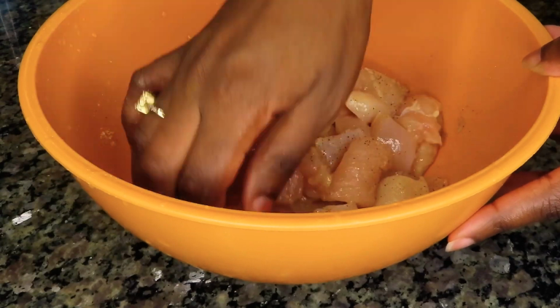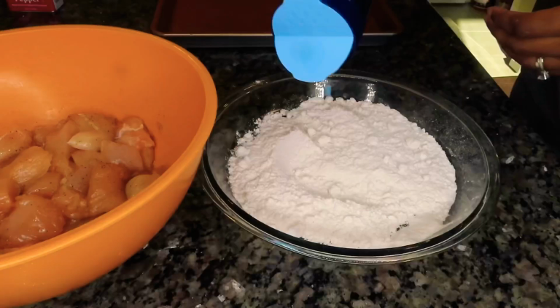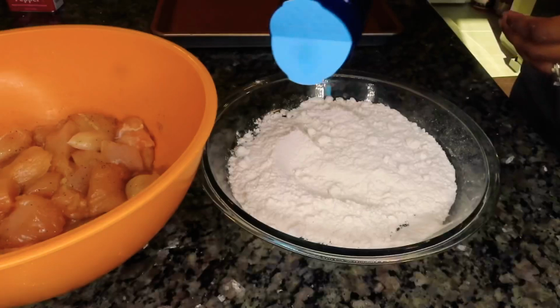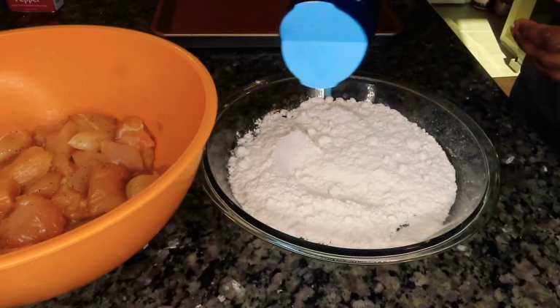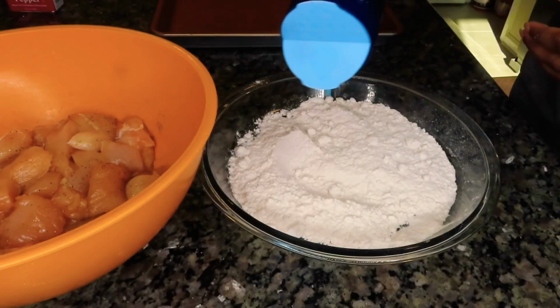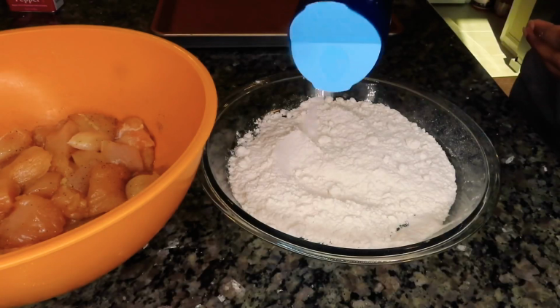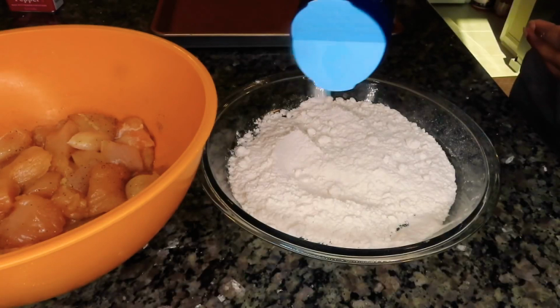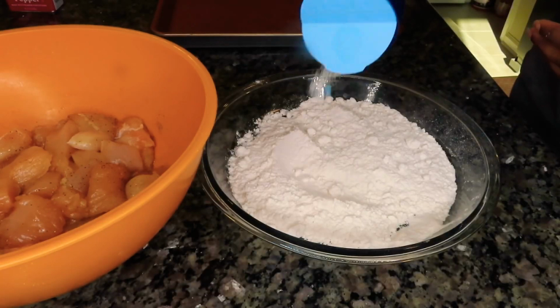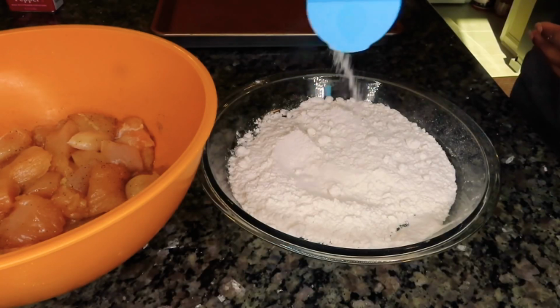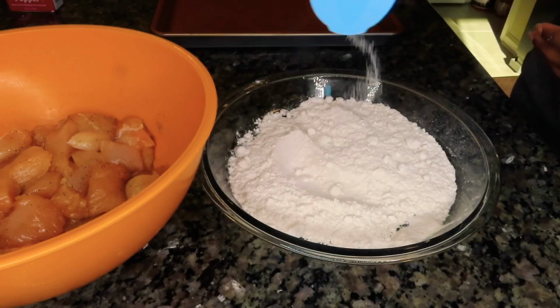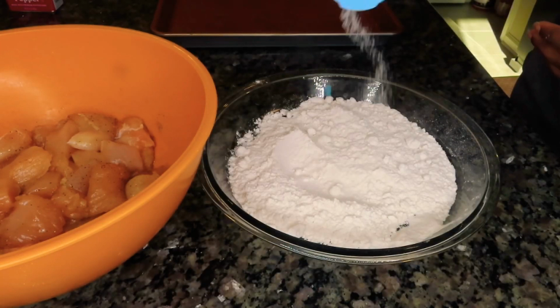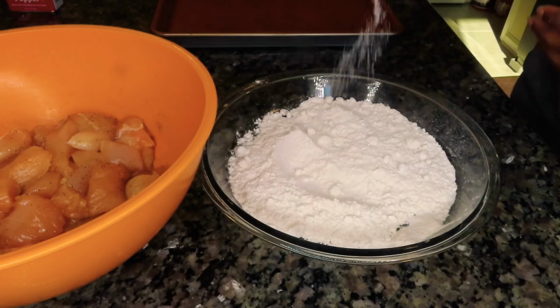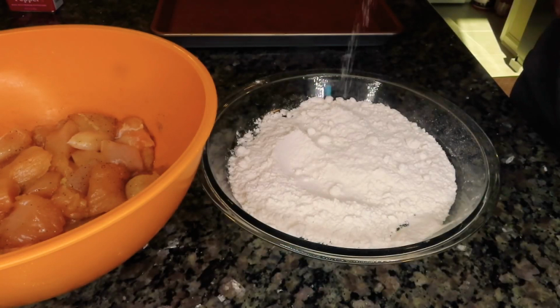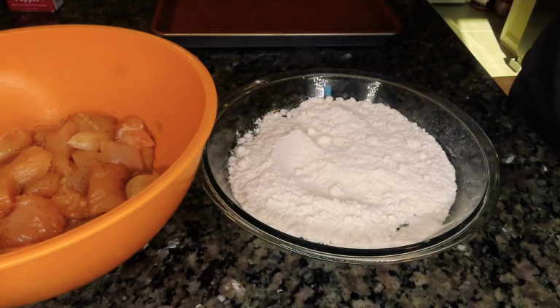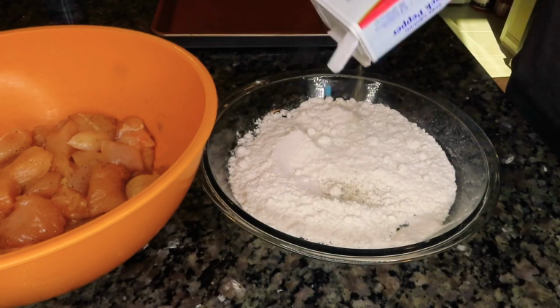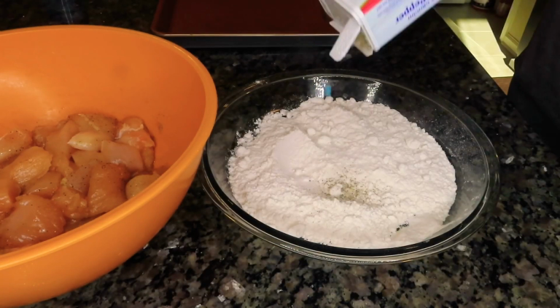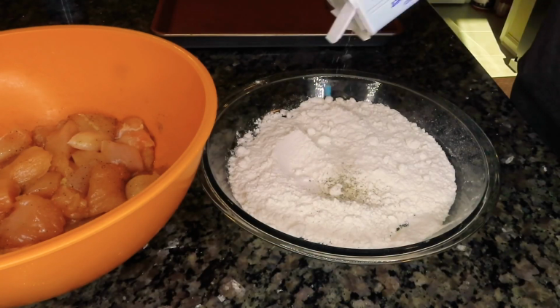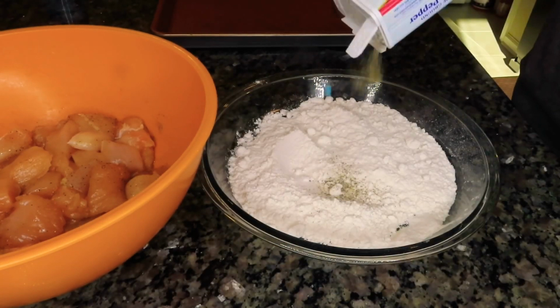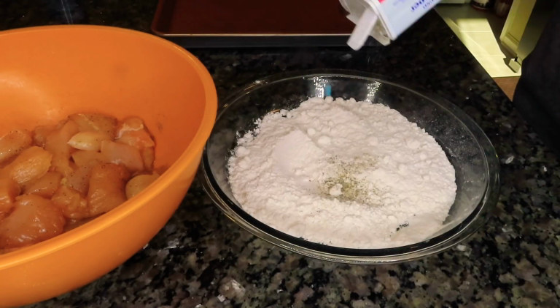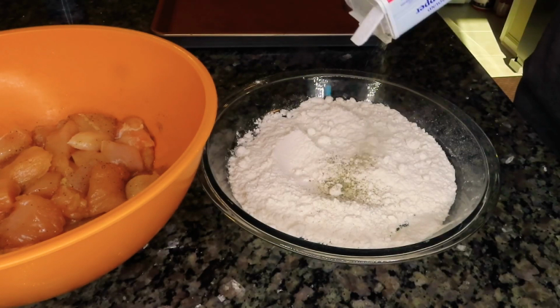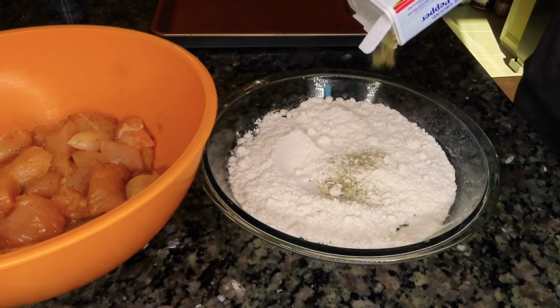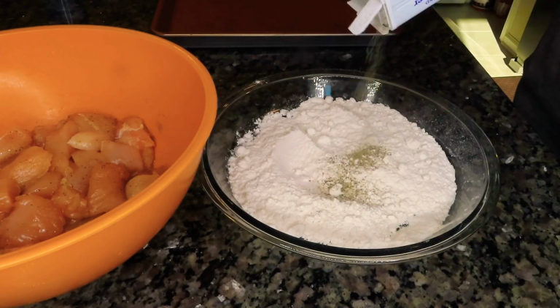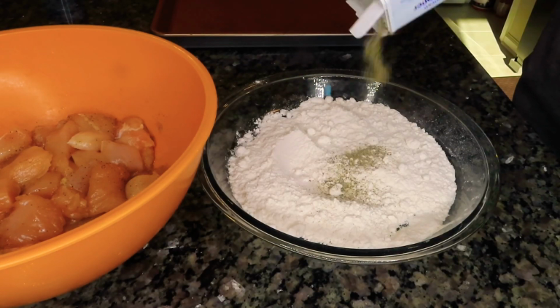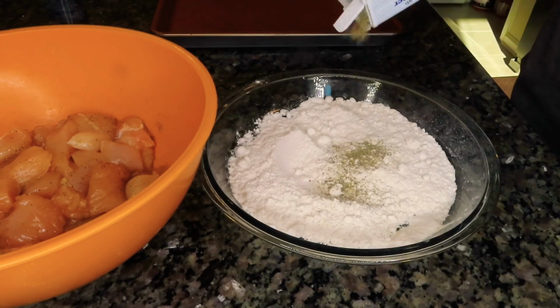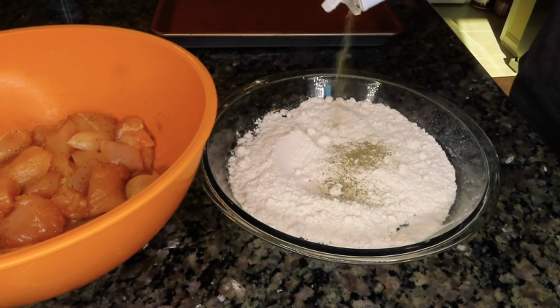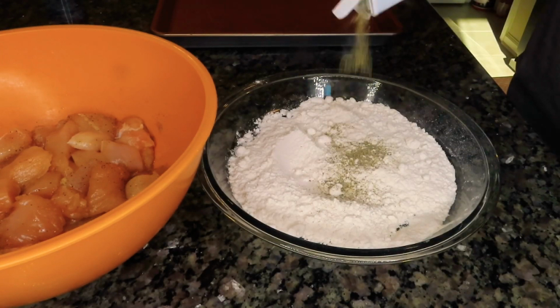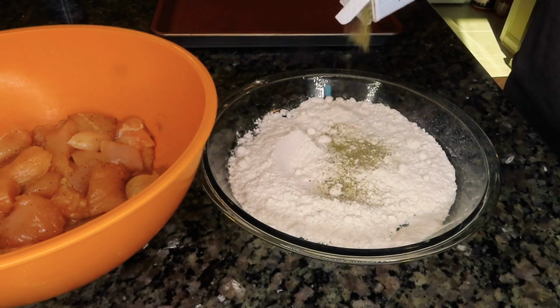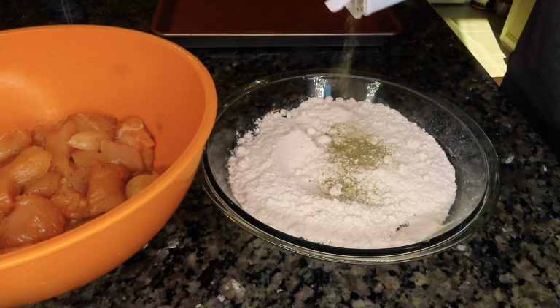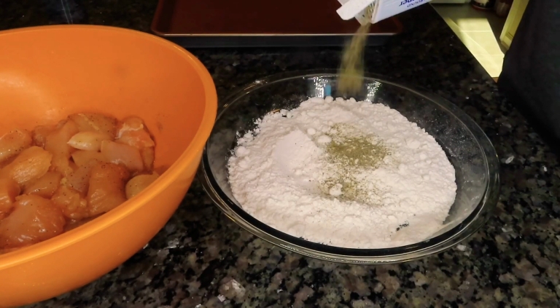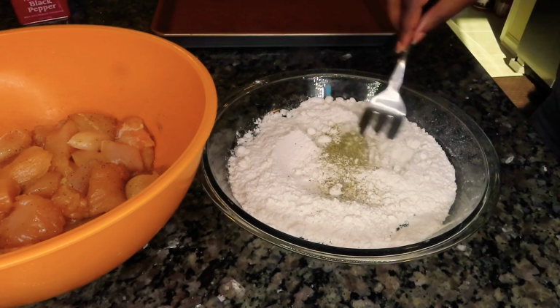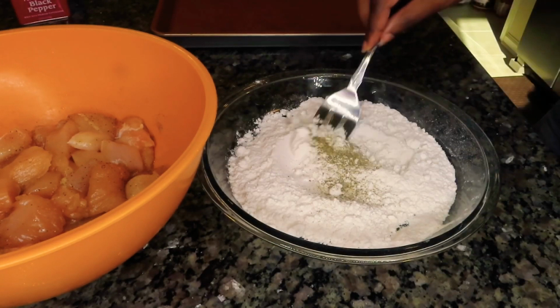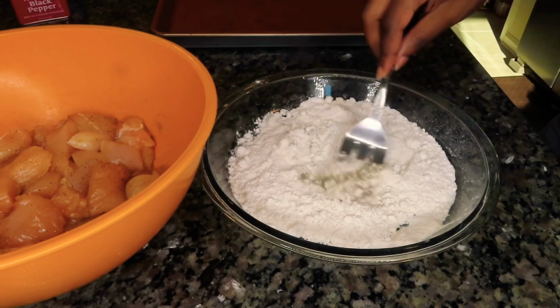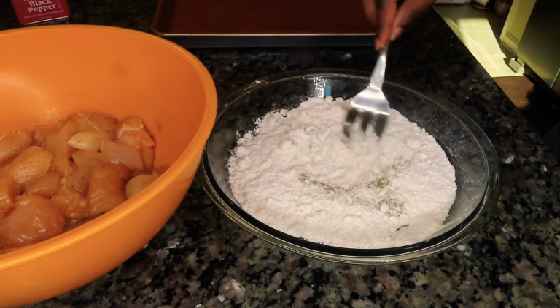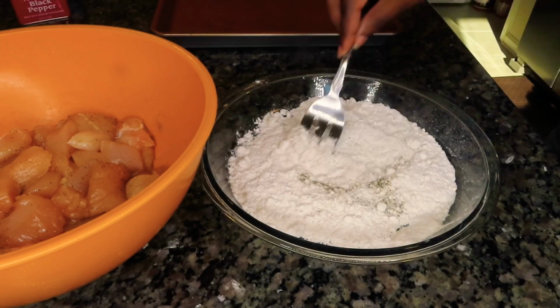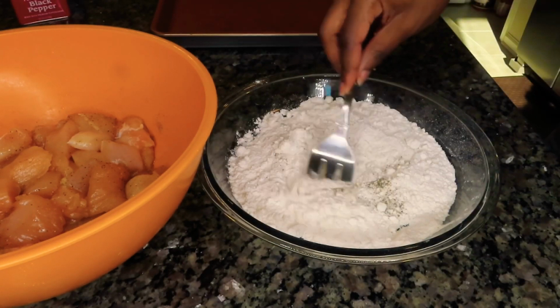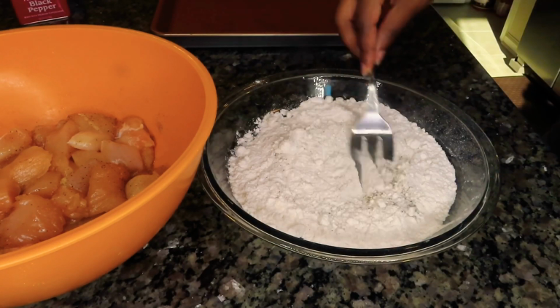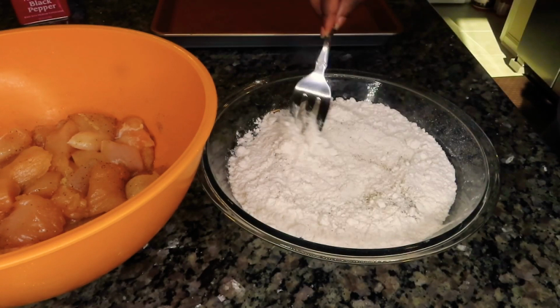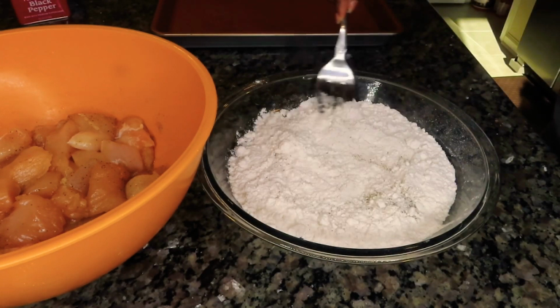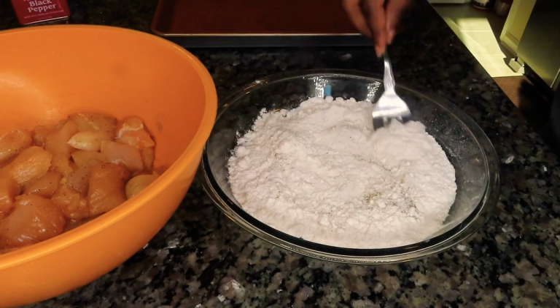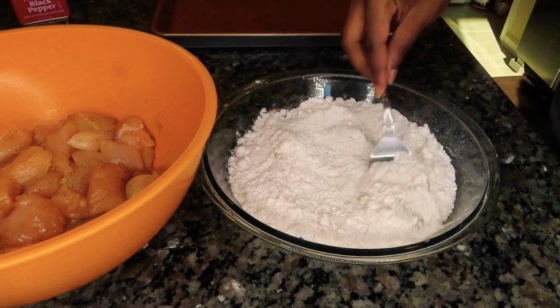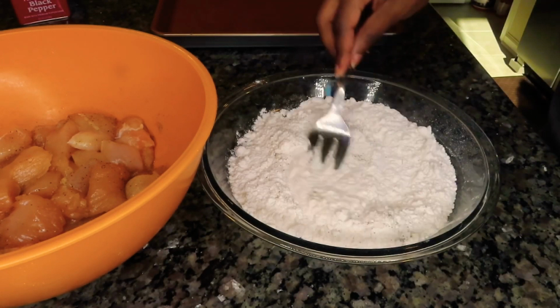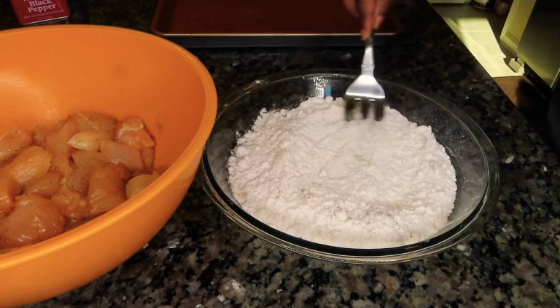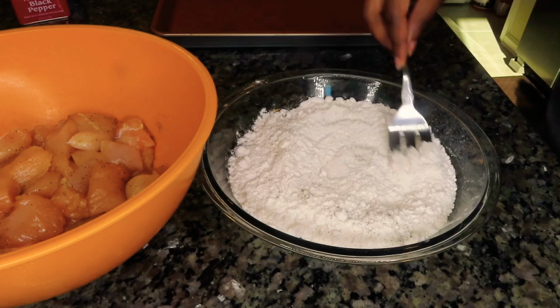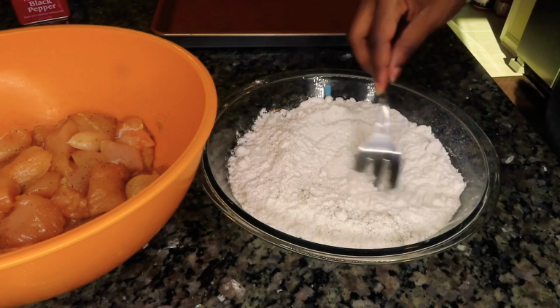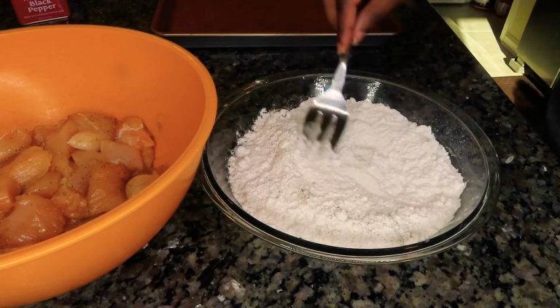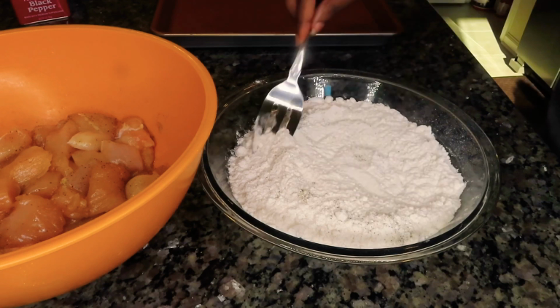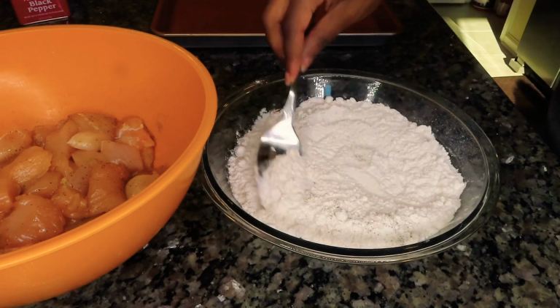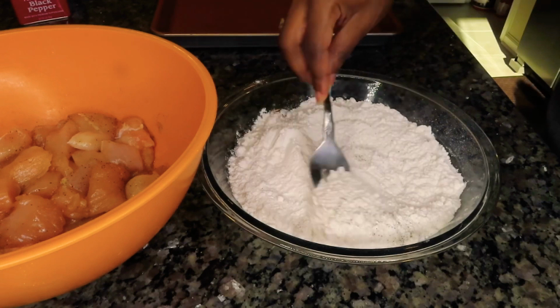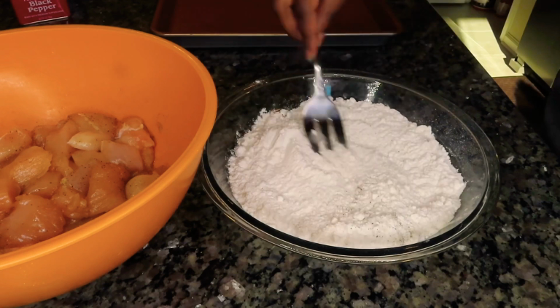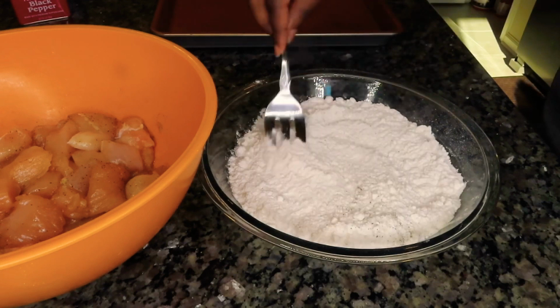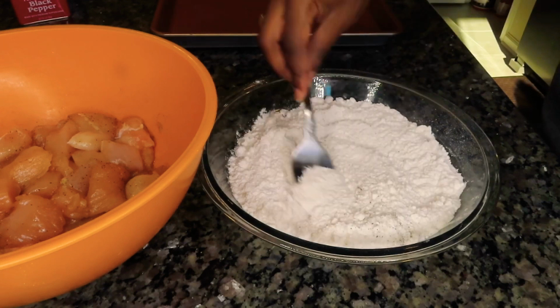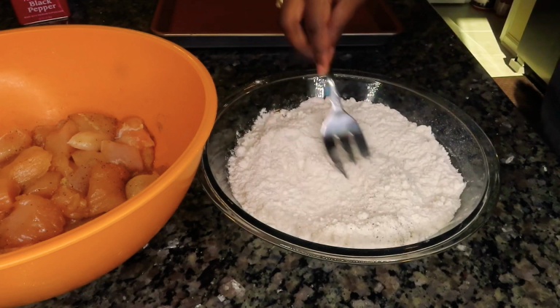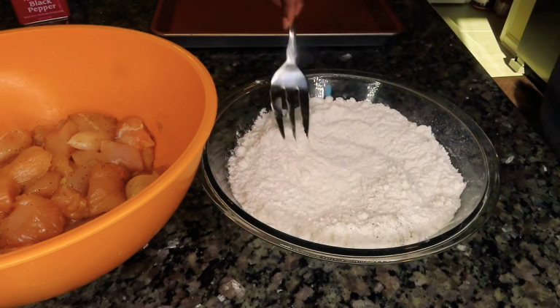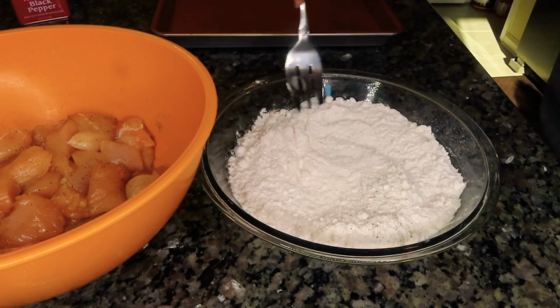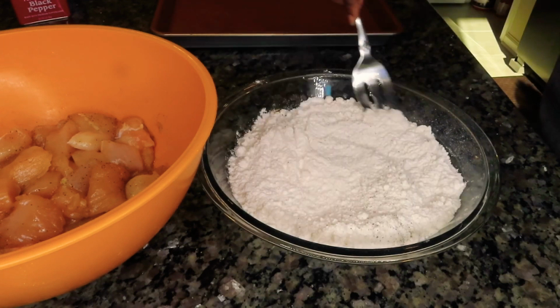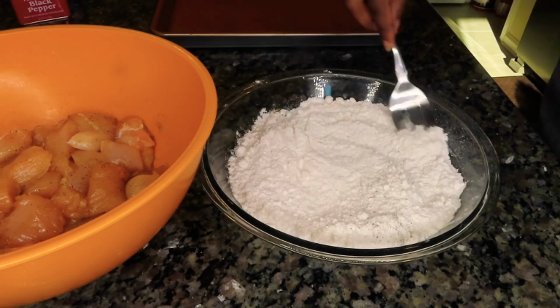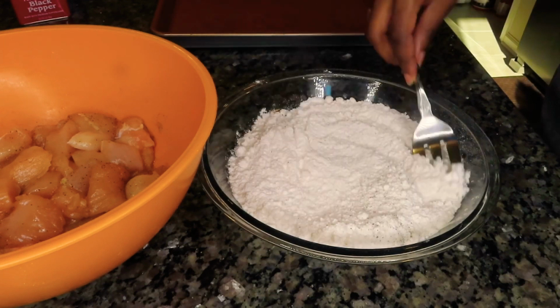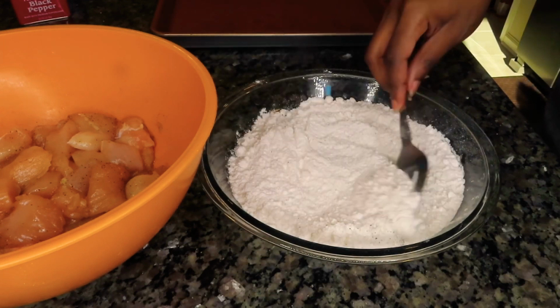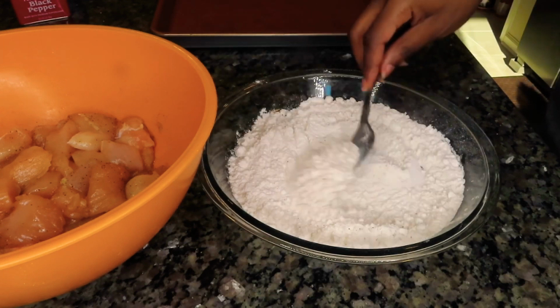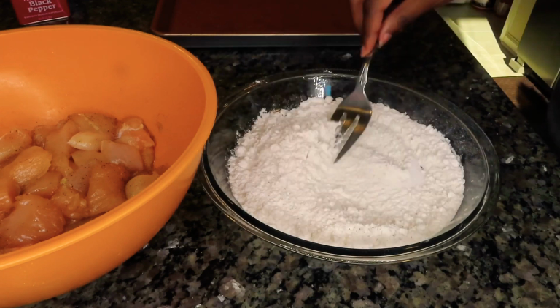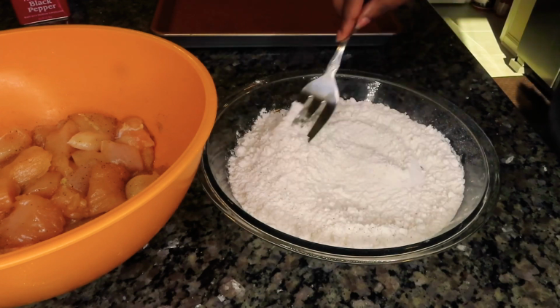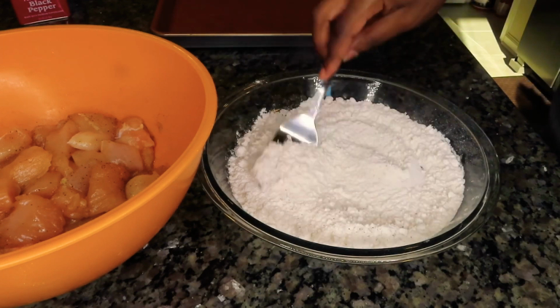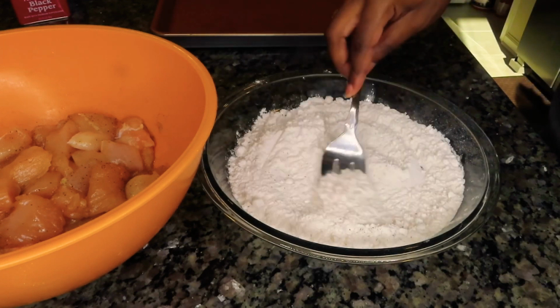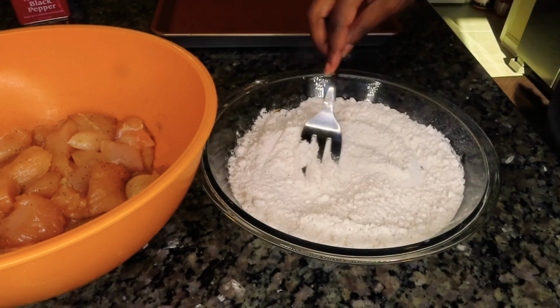I have a little flour here that I'm going to season with a little bit of salt and pepper, and that is what I'm going to use to coat our chicken with.